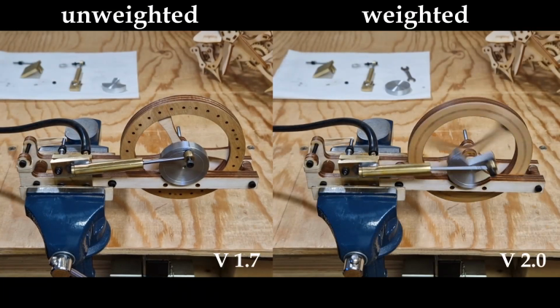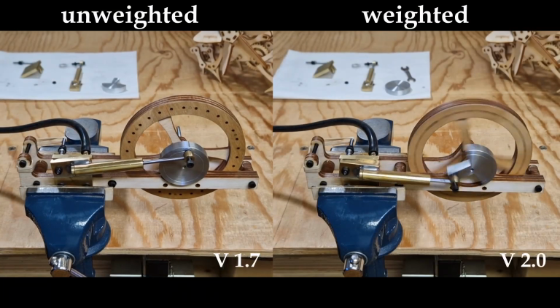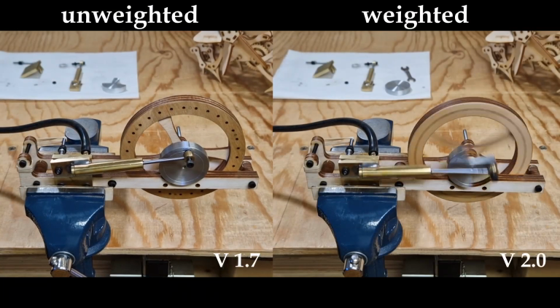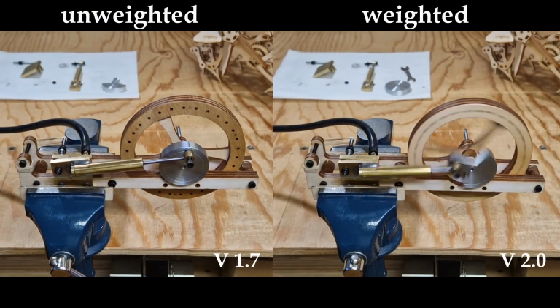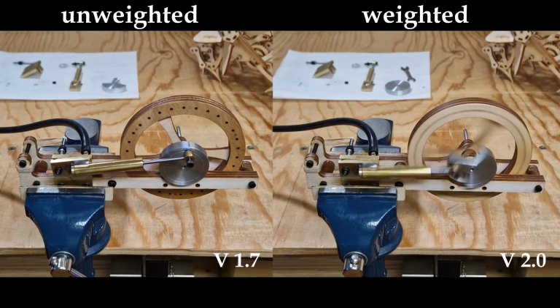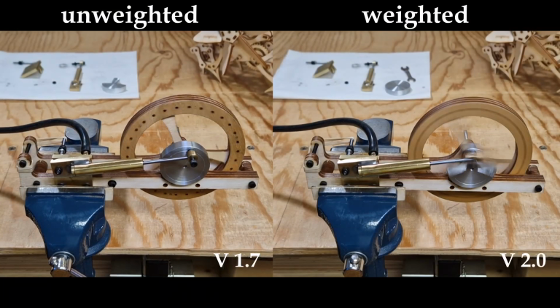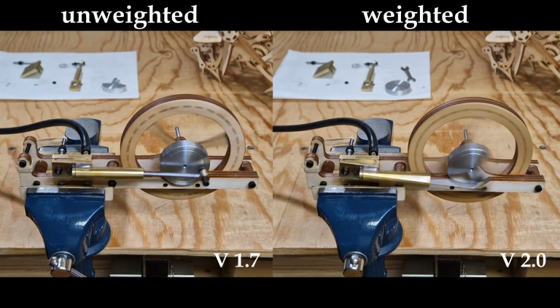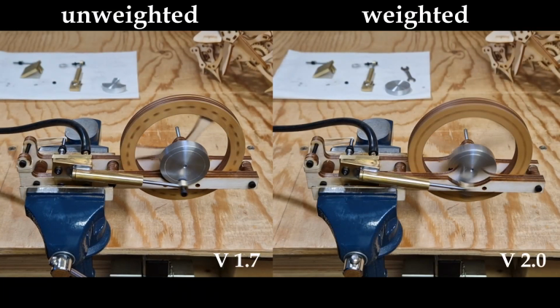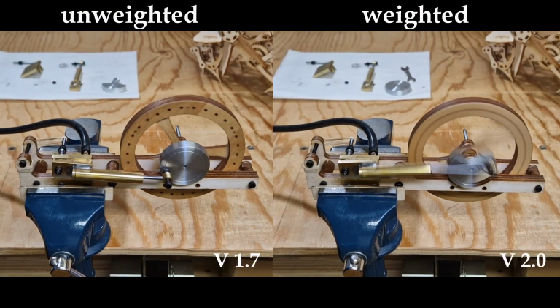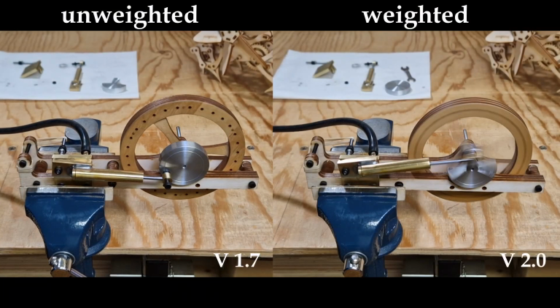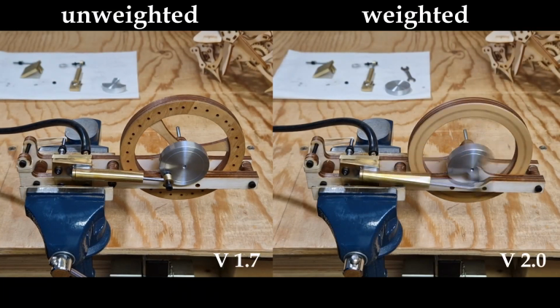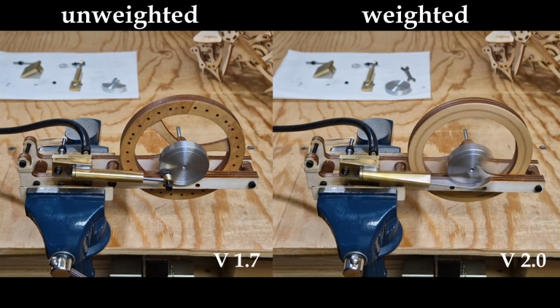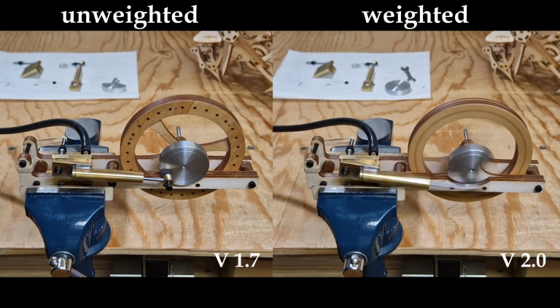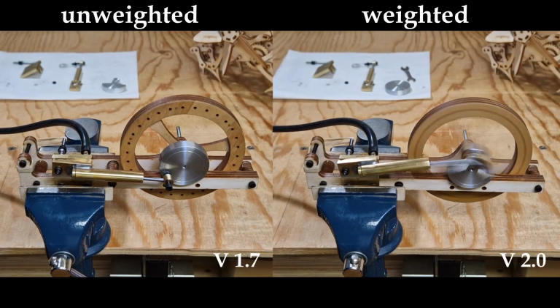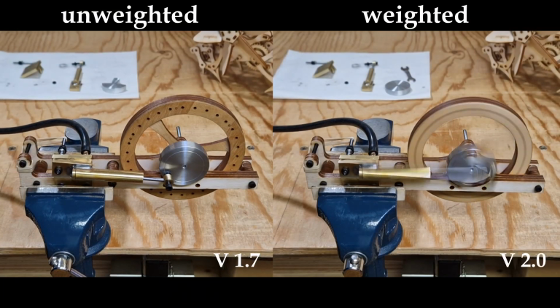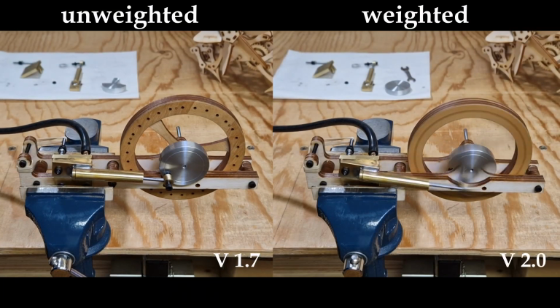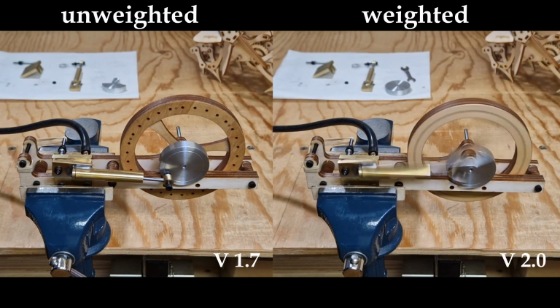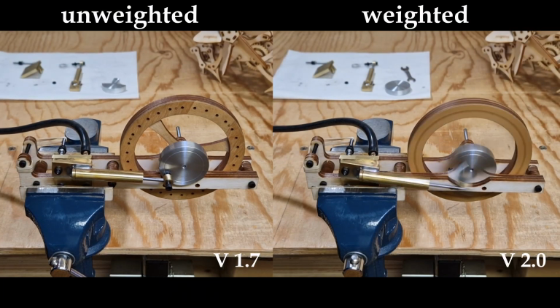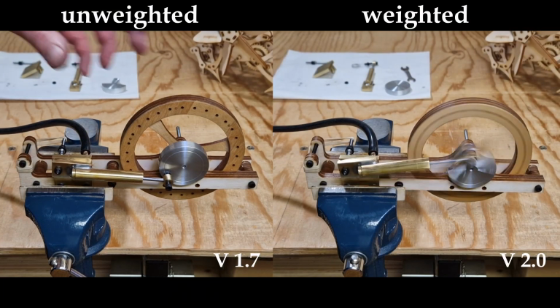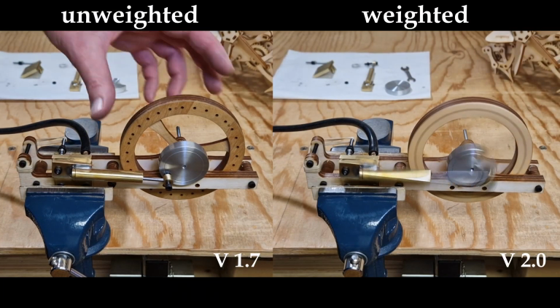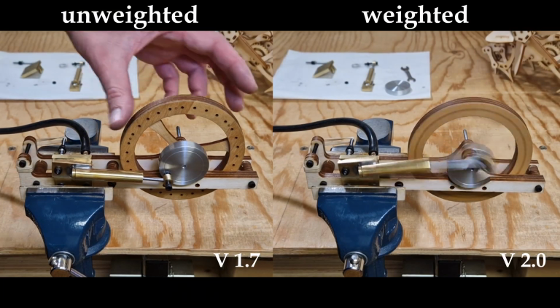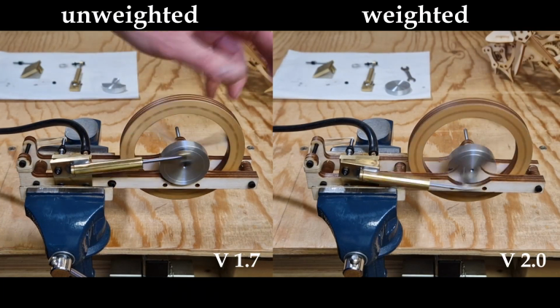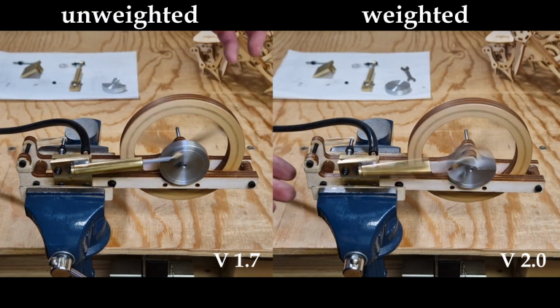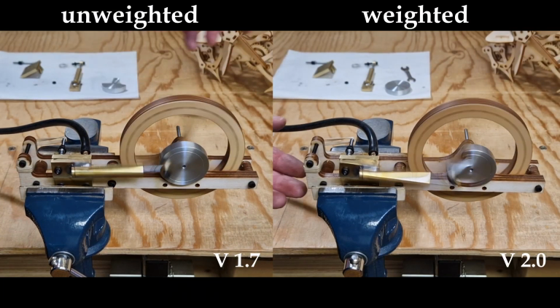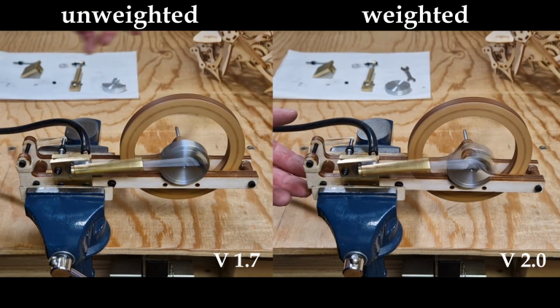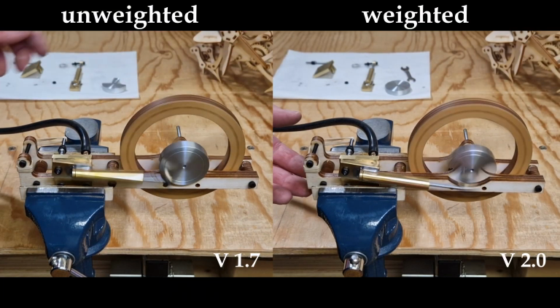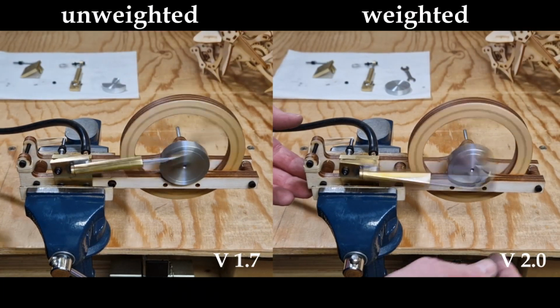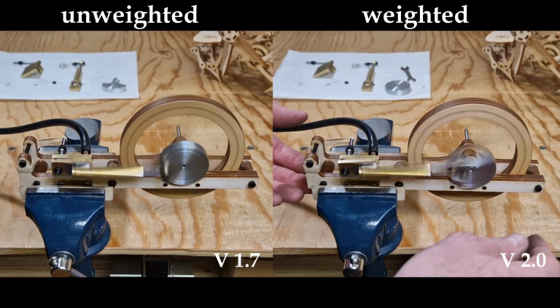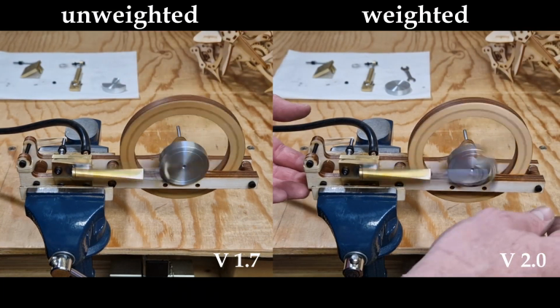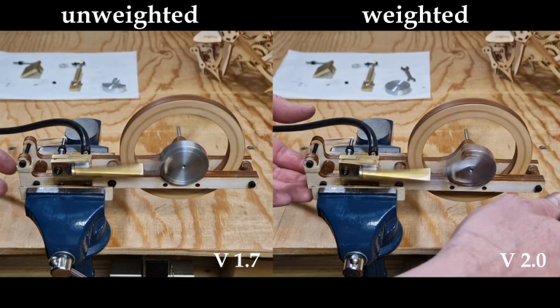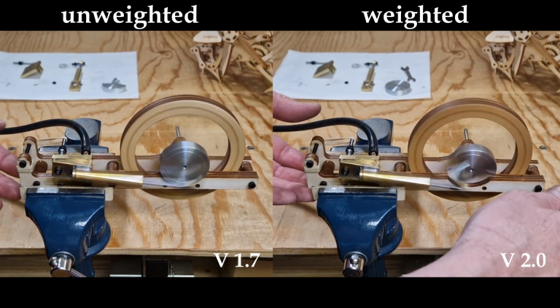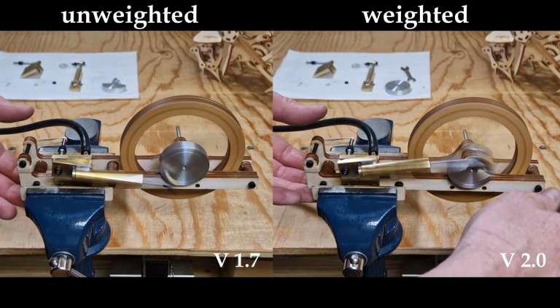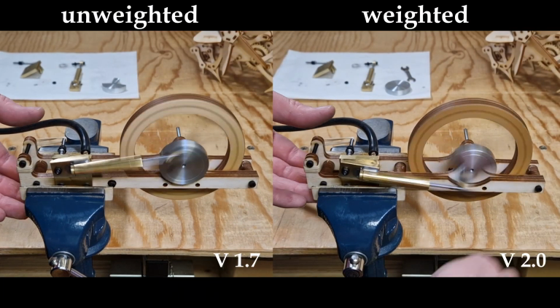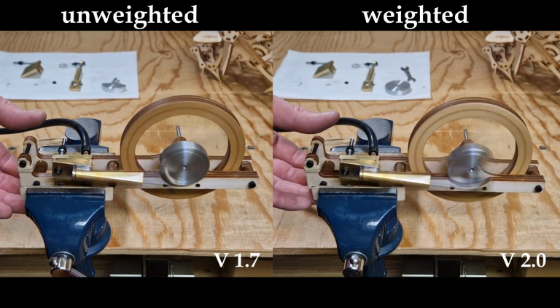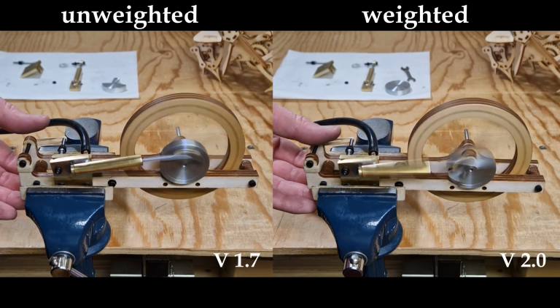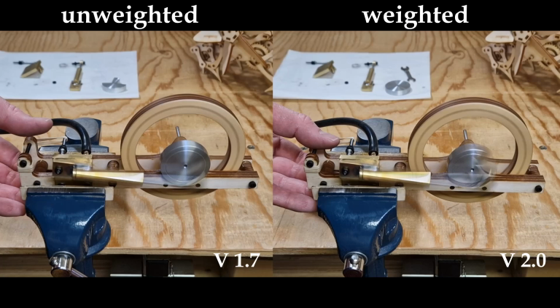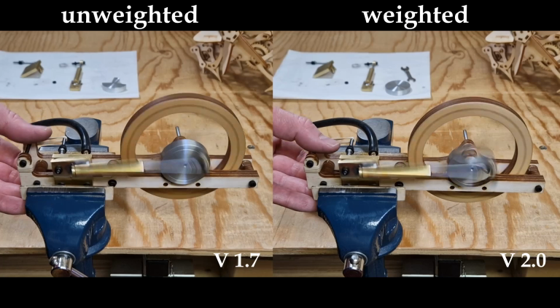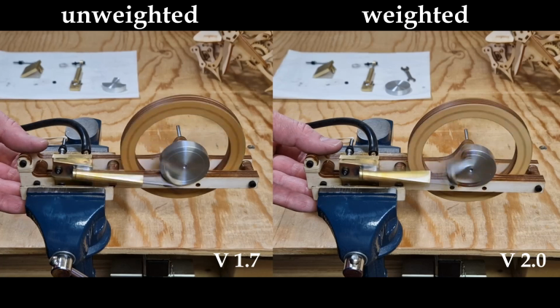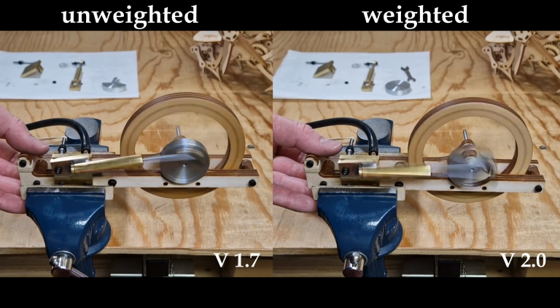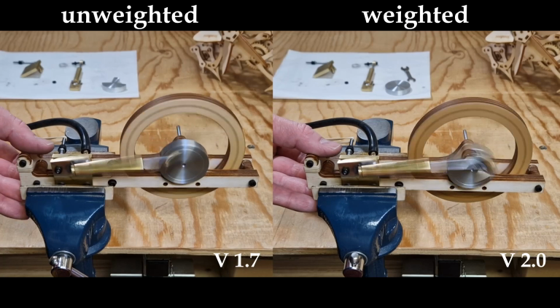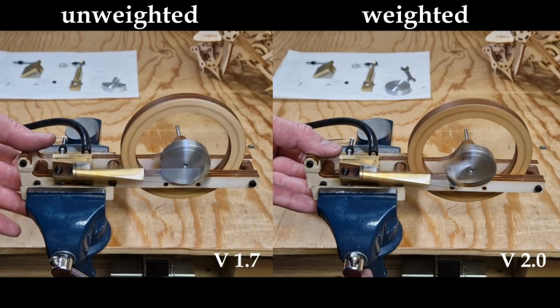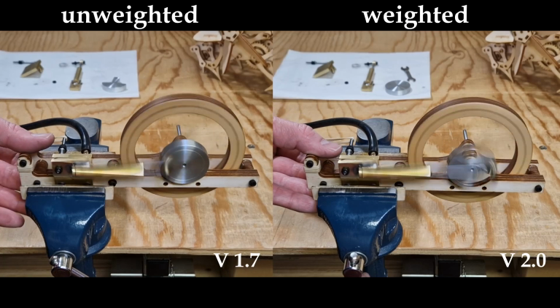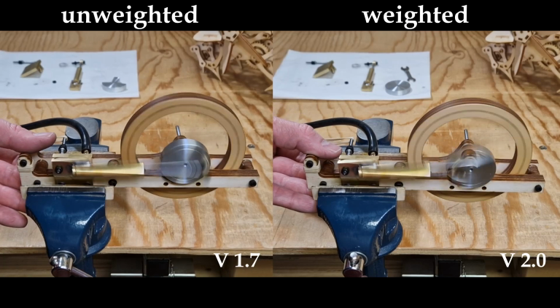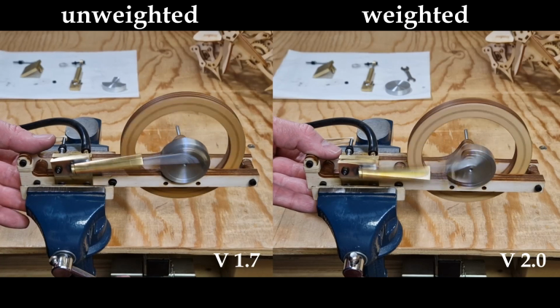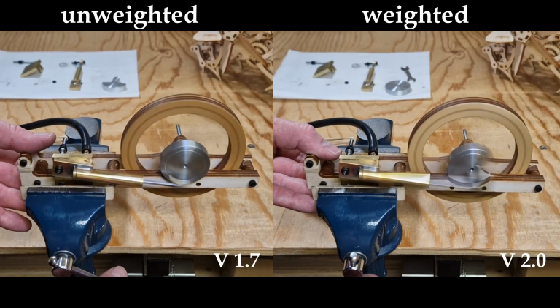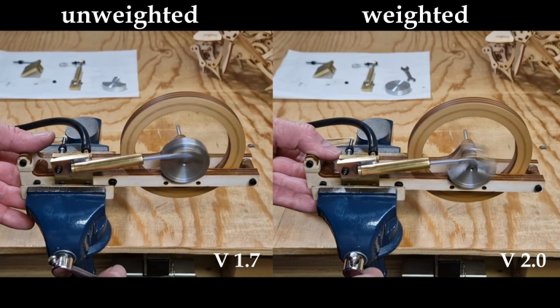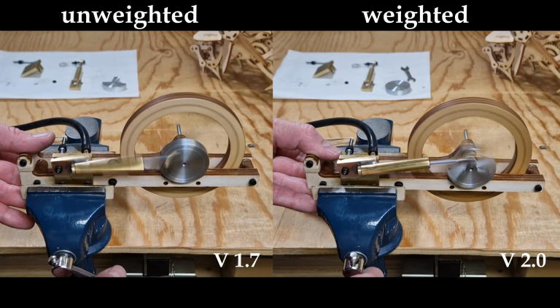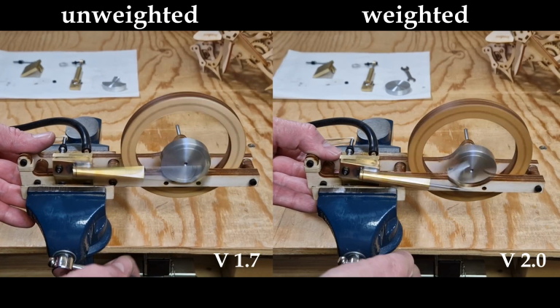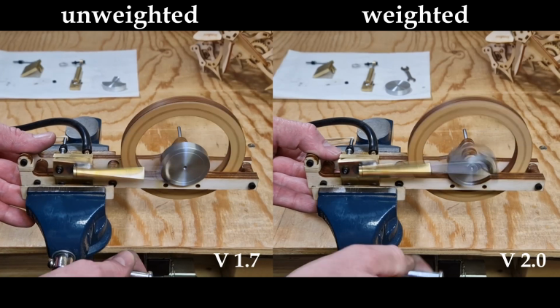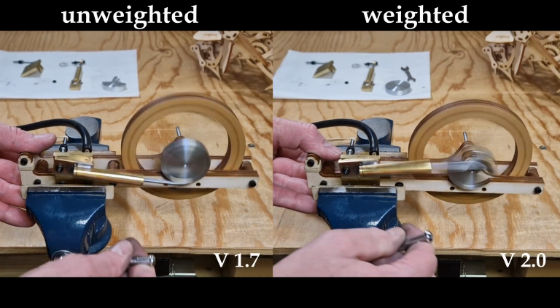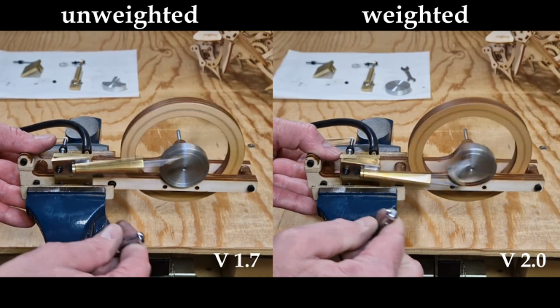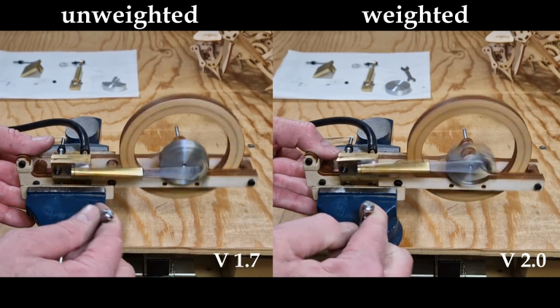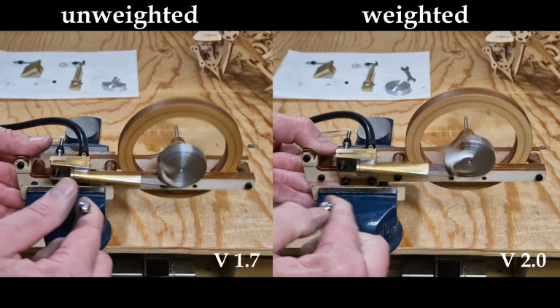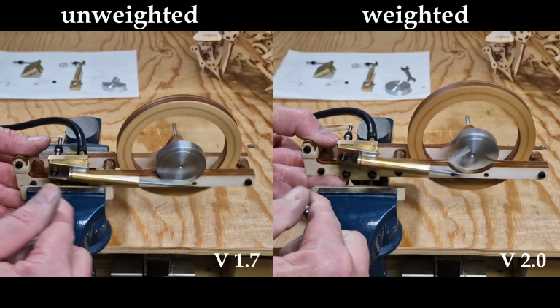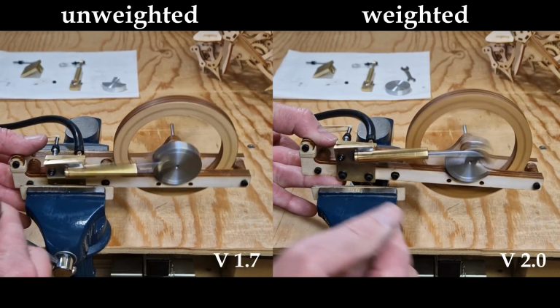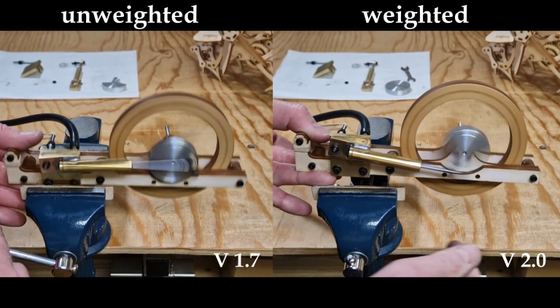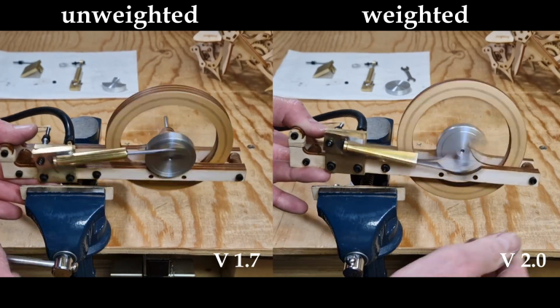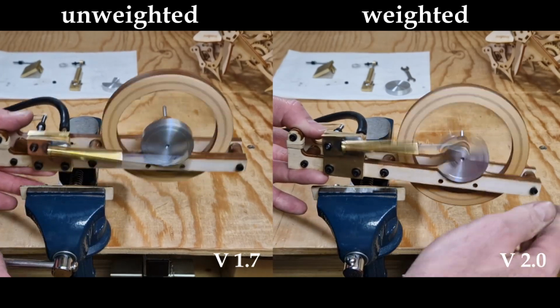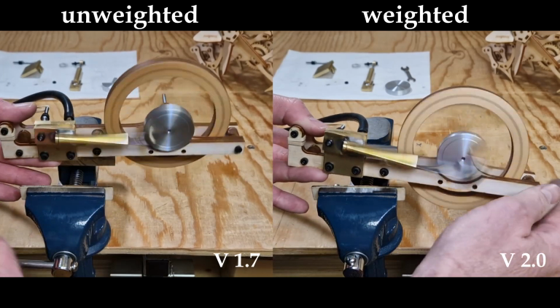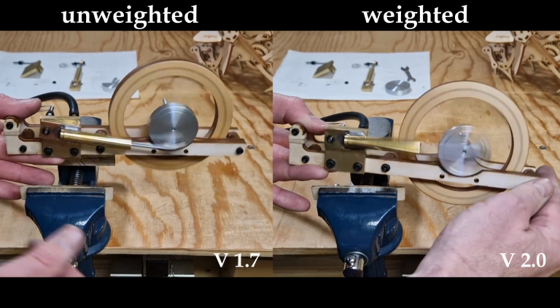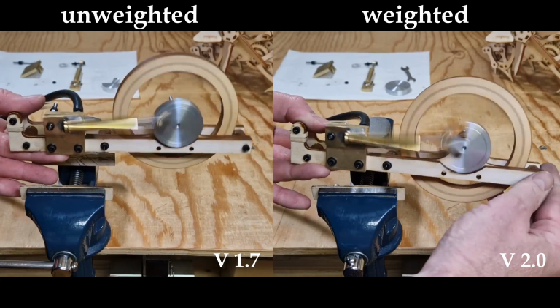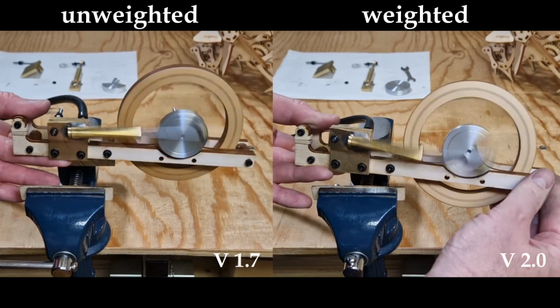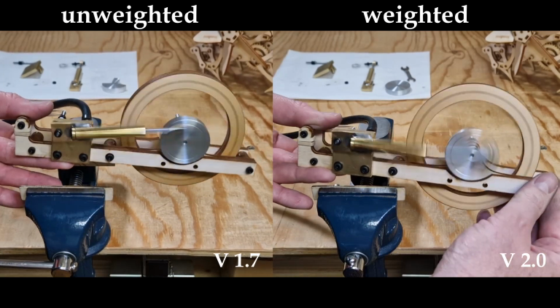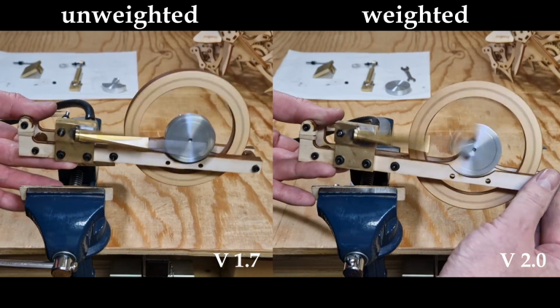Here is just a quick comparison between the weighted and unweighted crank. I think the weighted crank reduces the vibration quite a bit.